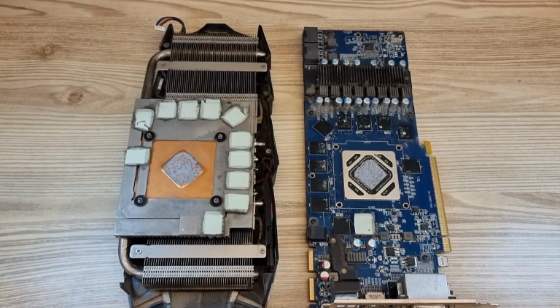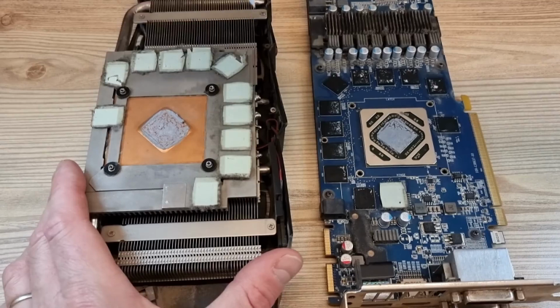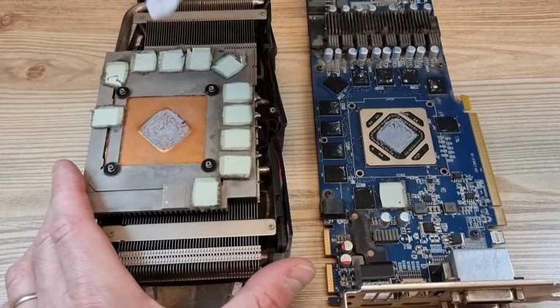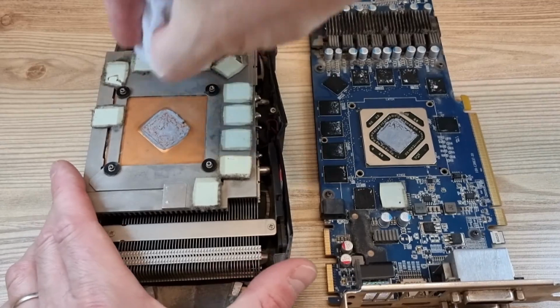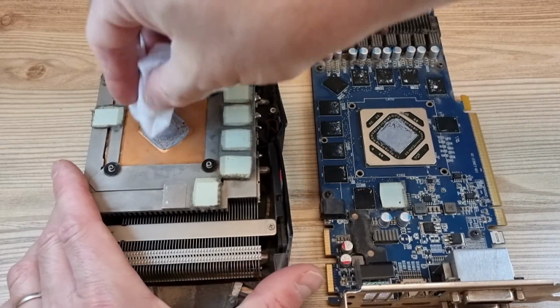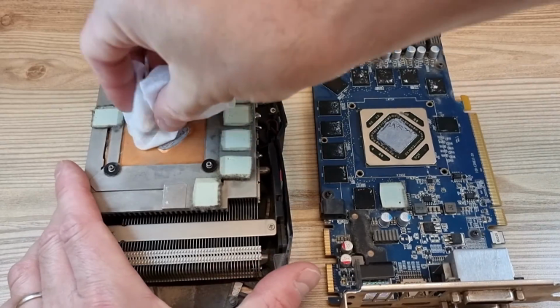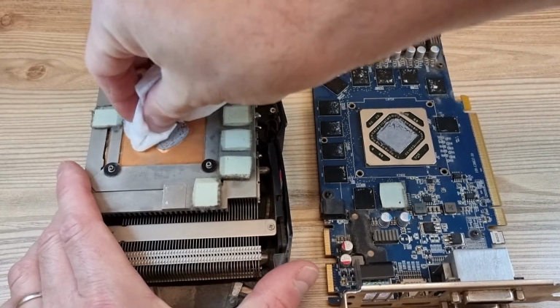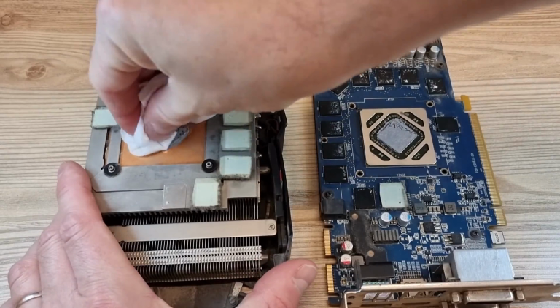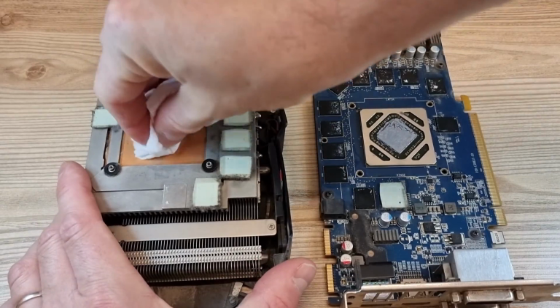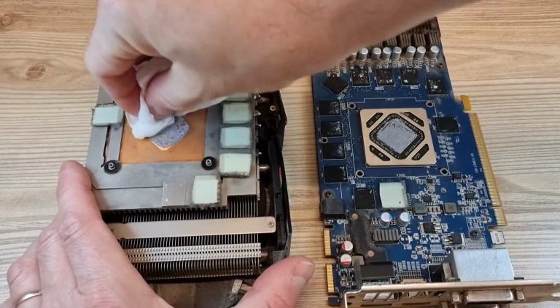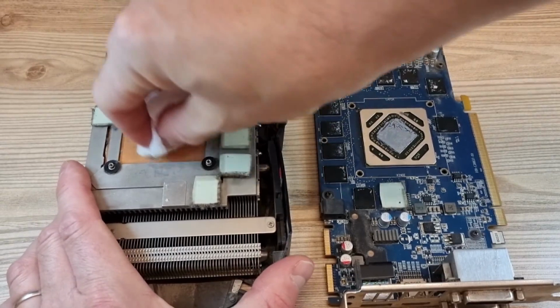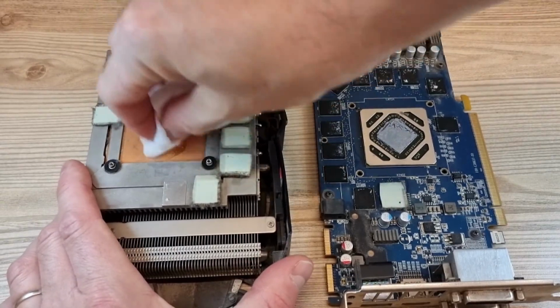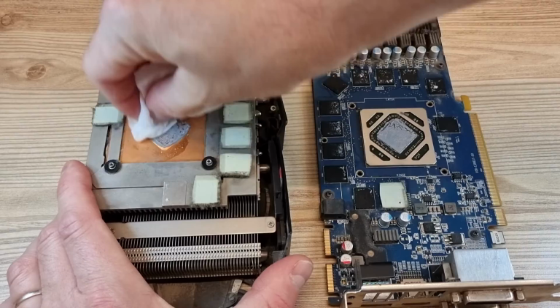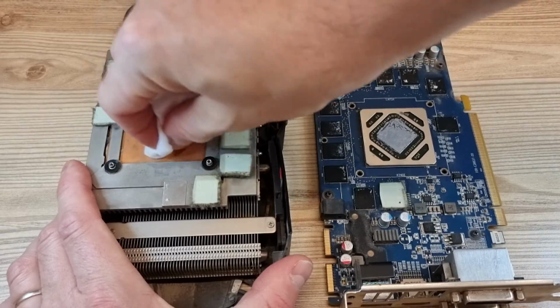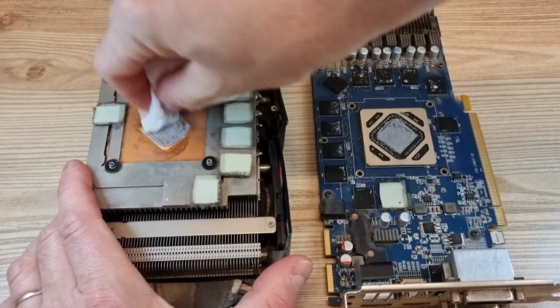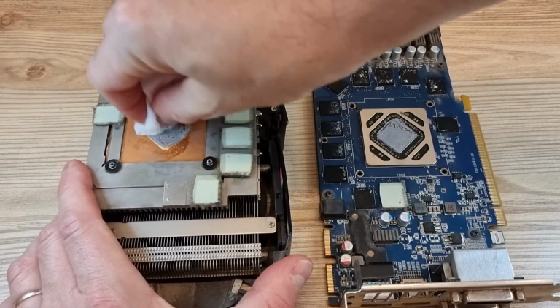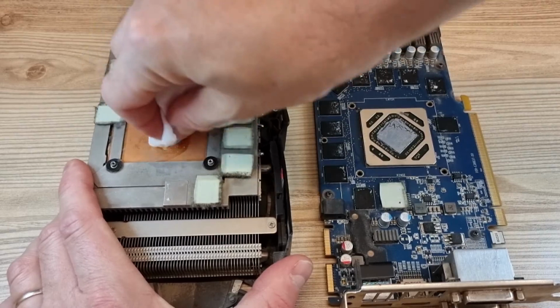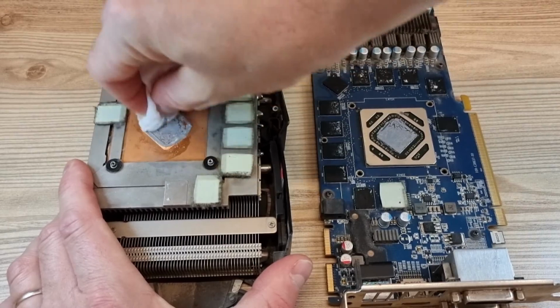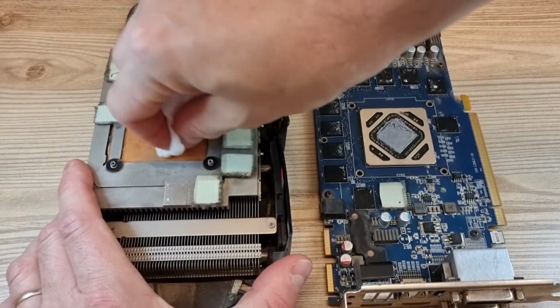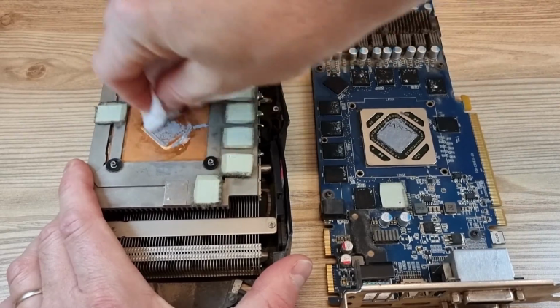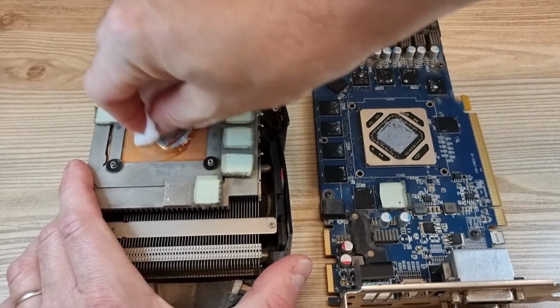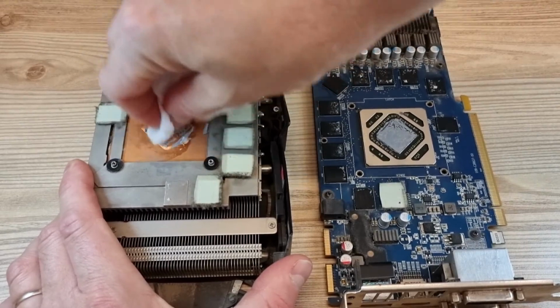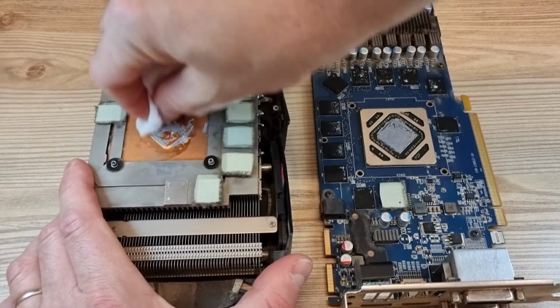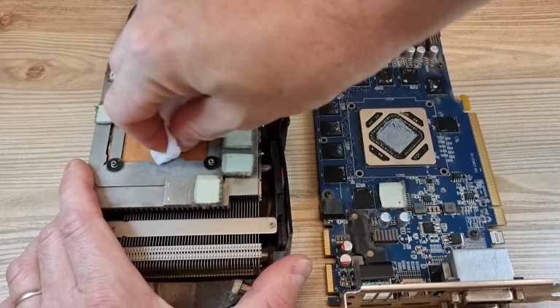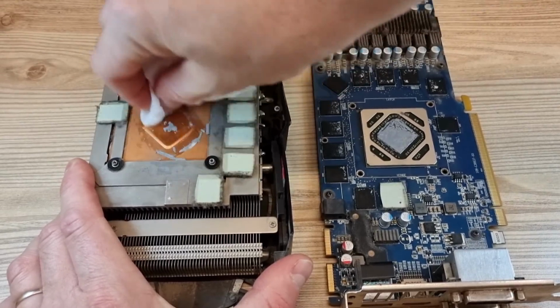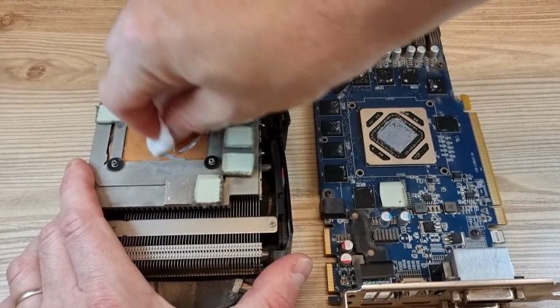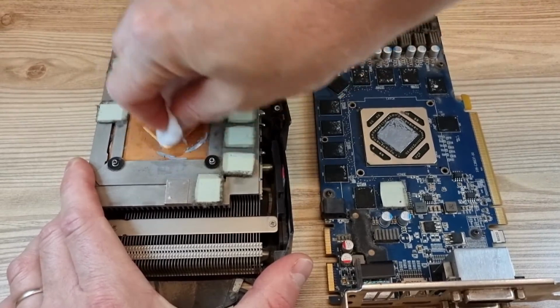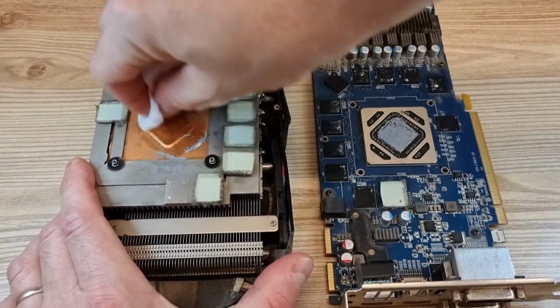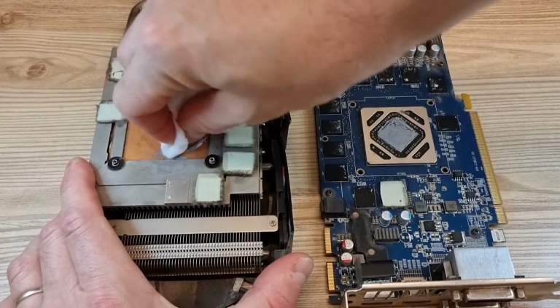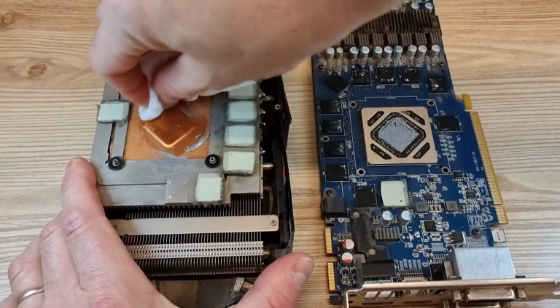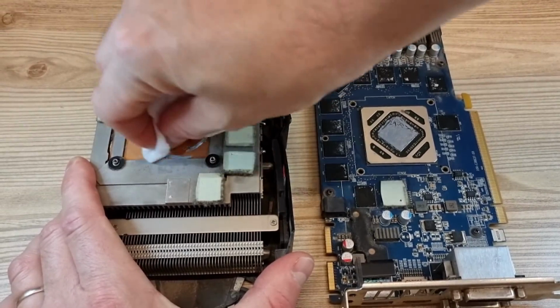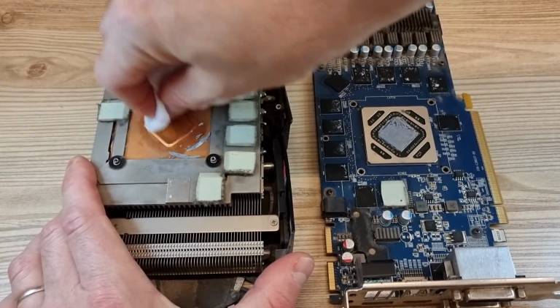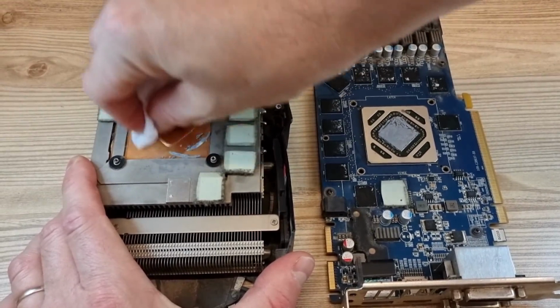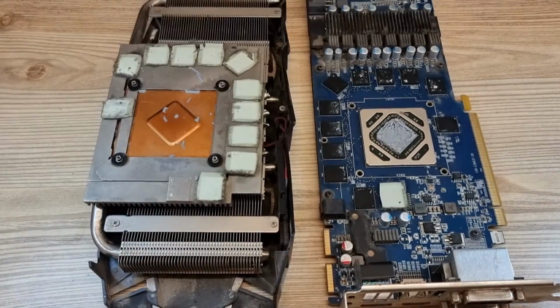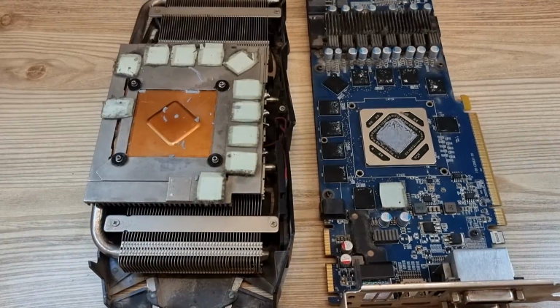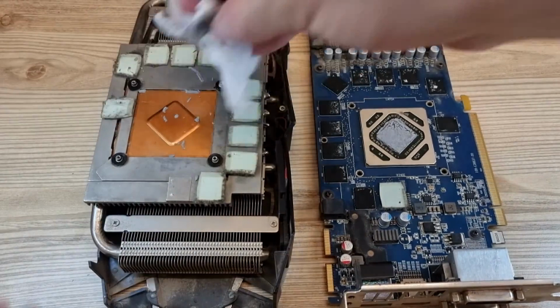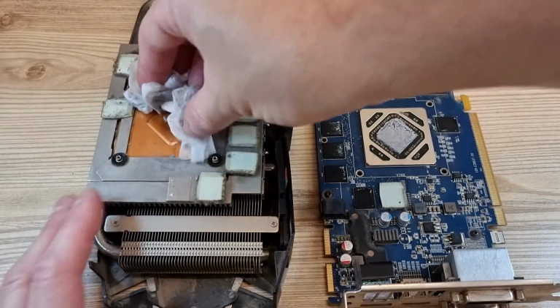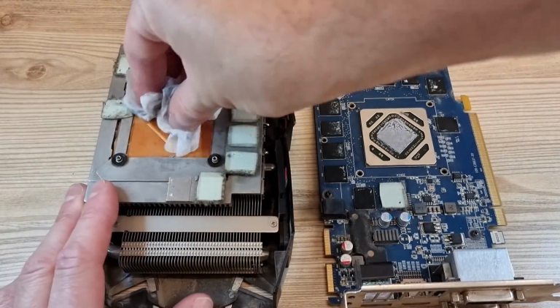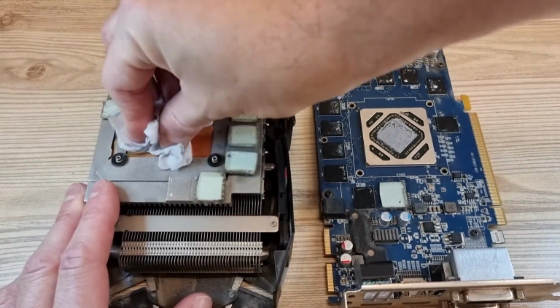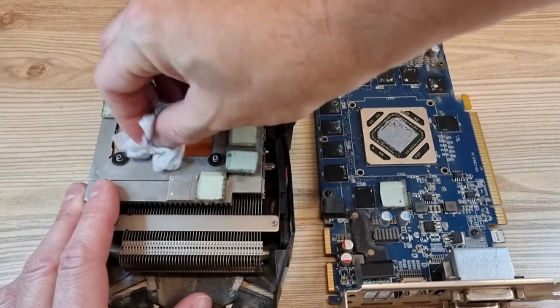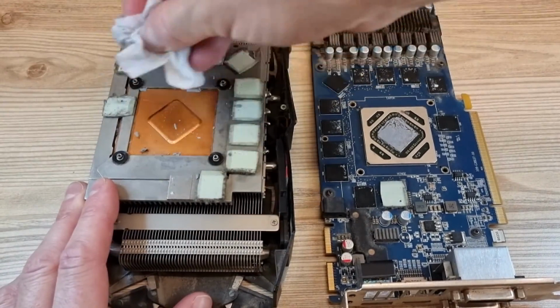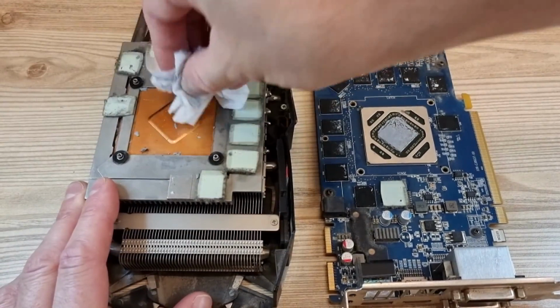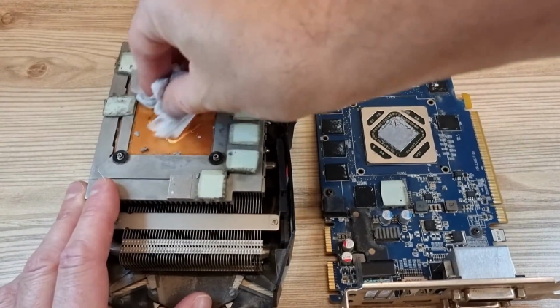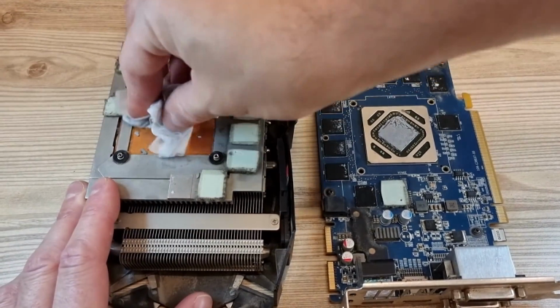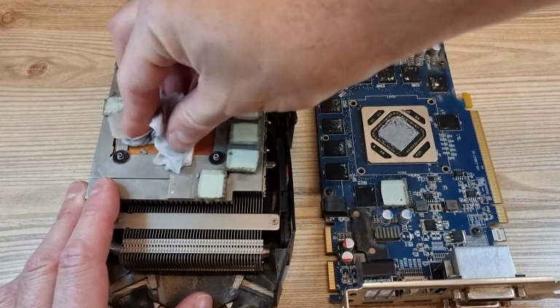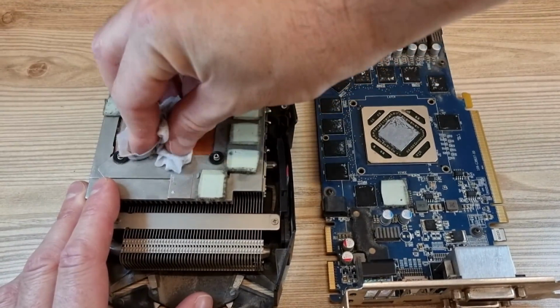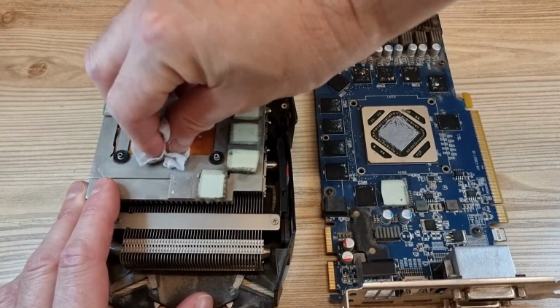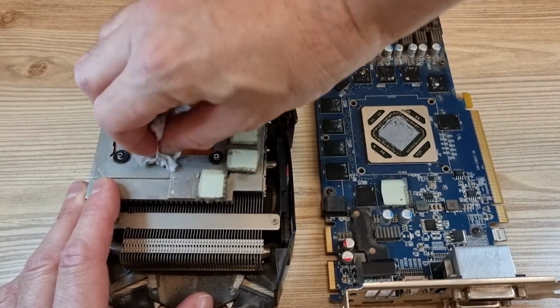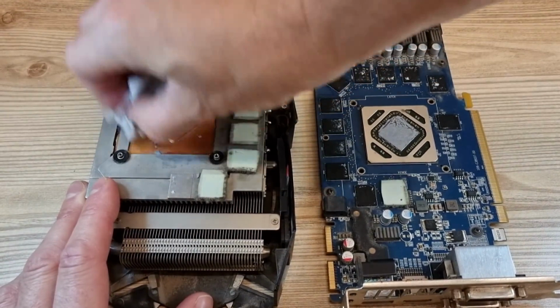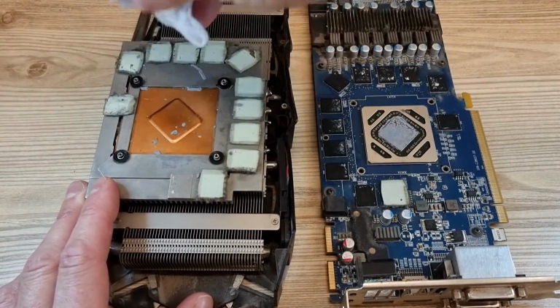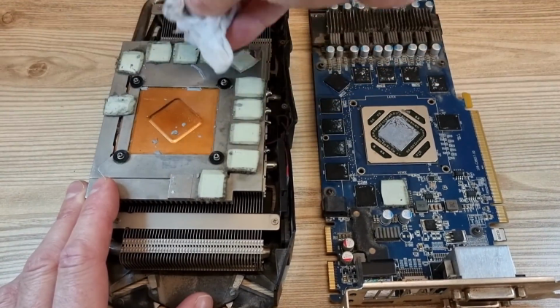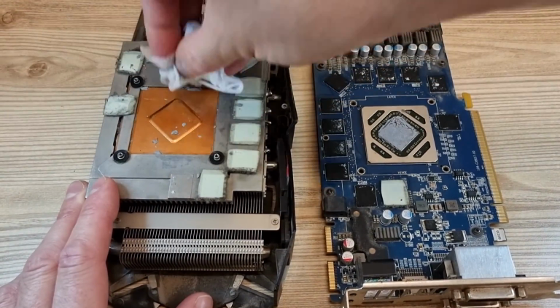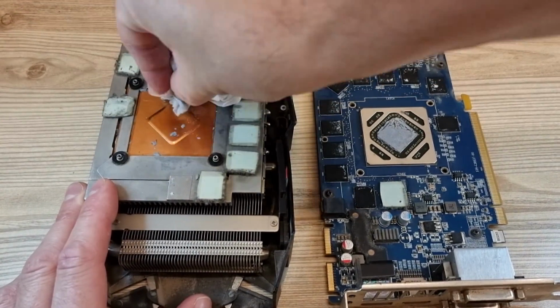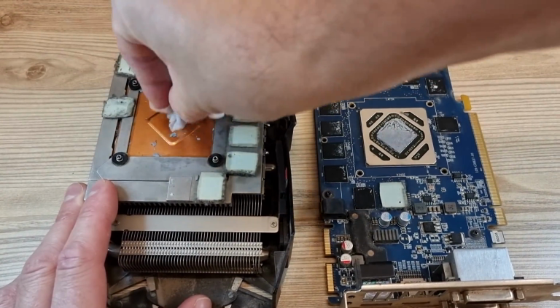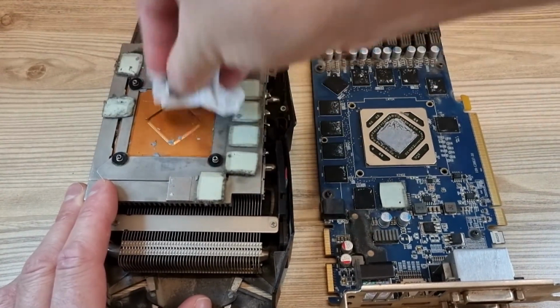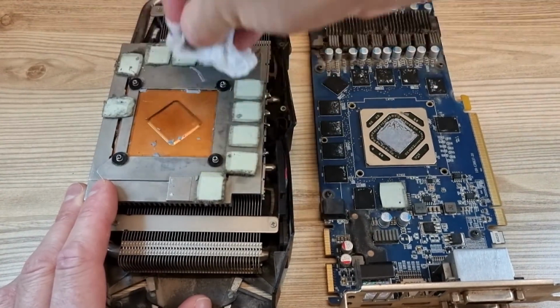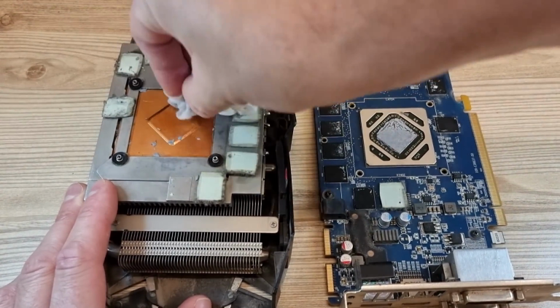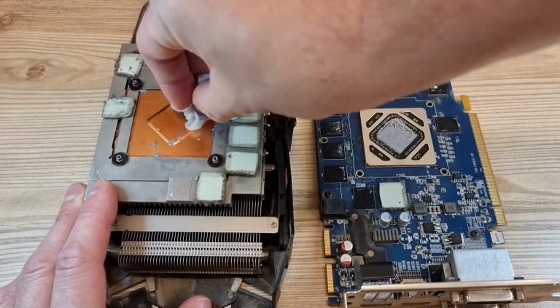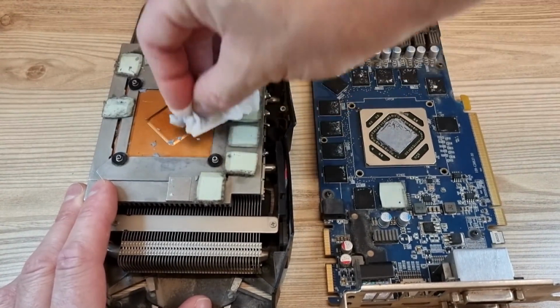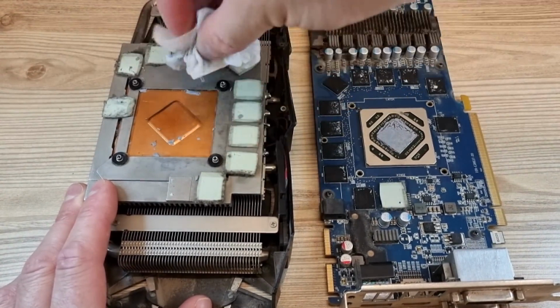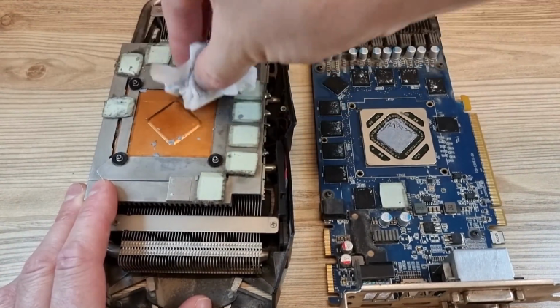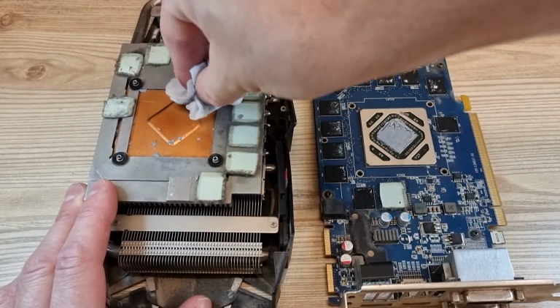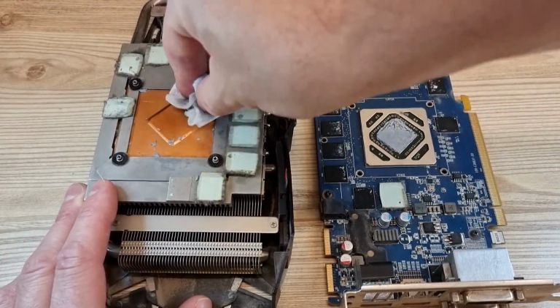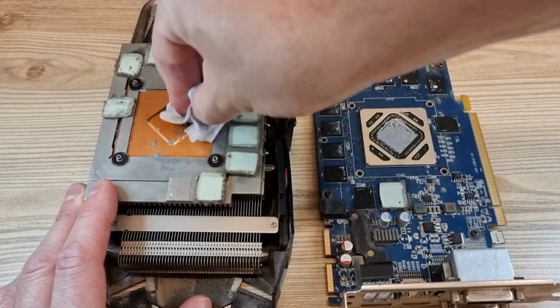Wipe the old thermal paste with dry paper first, then wipe it some more with alcohol until it is spitshine clean.